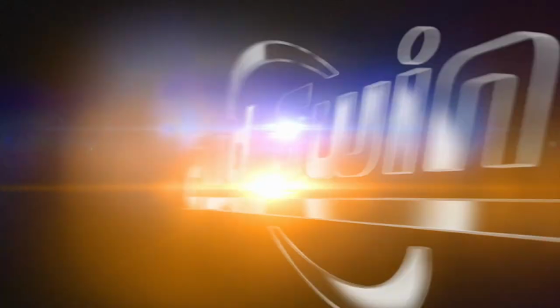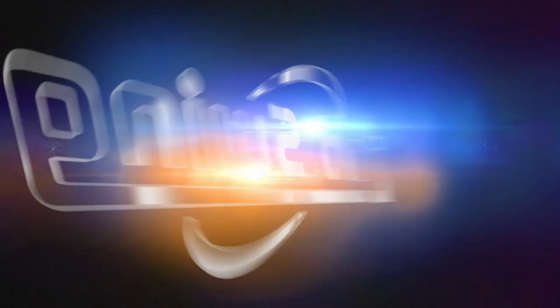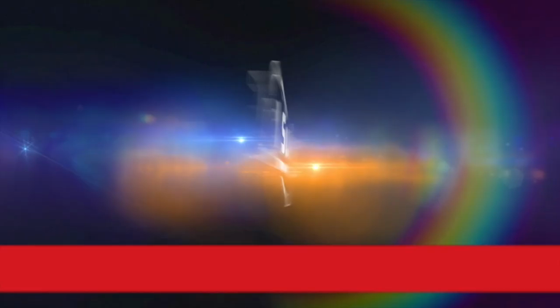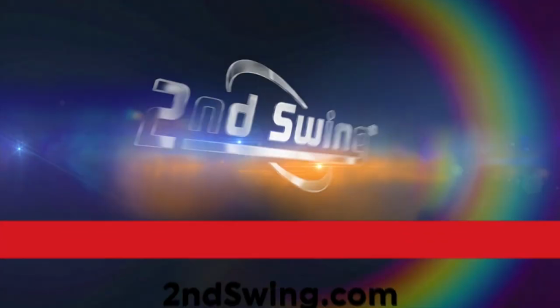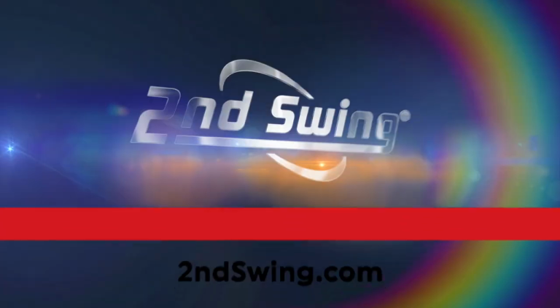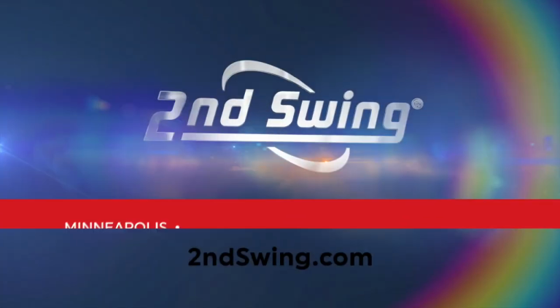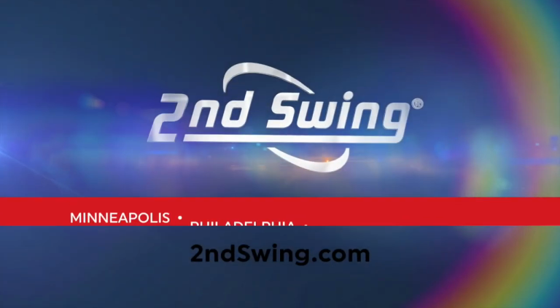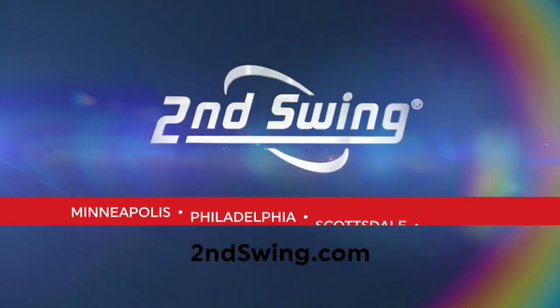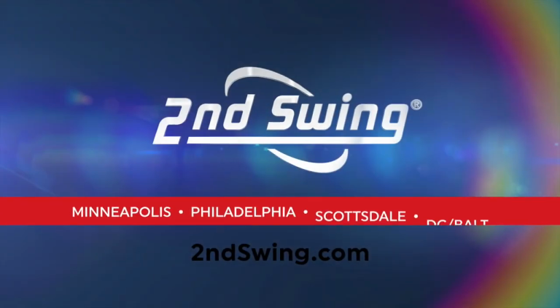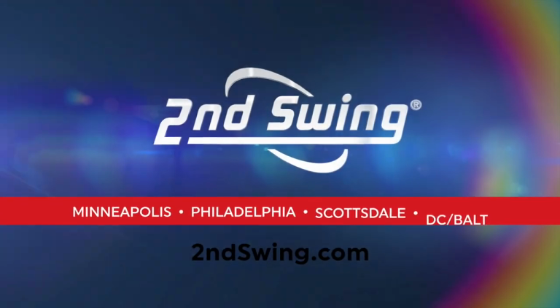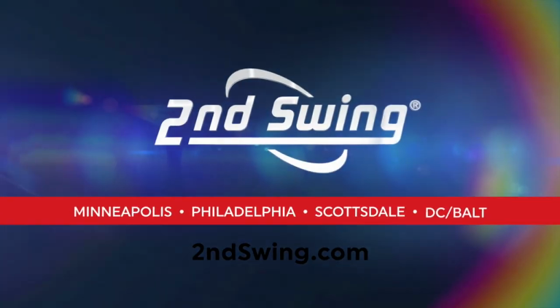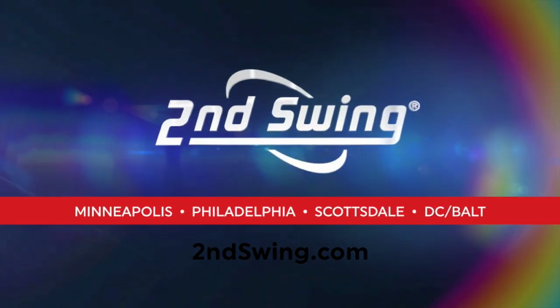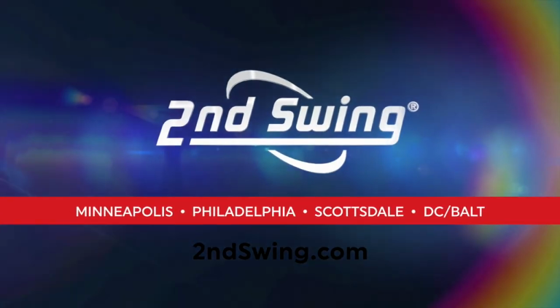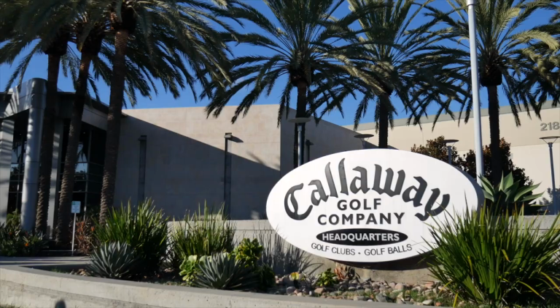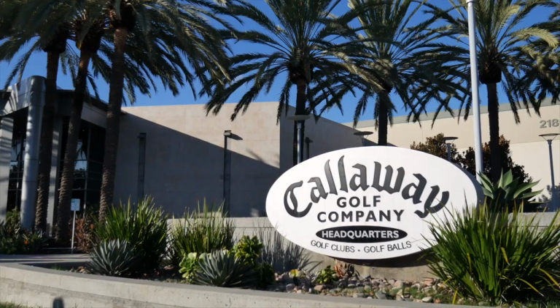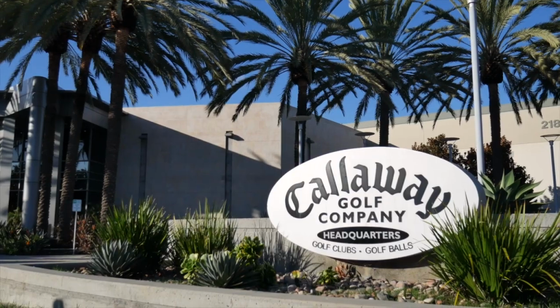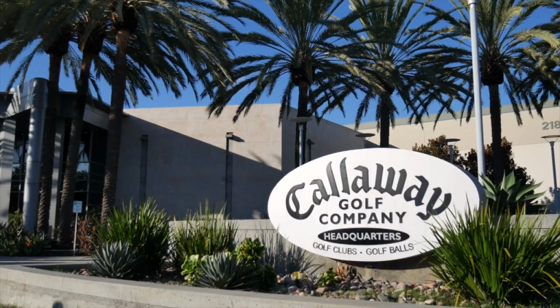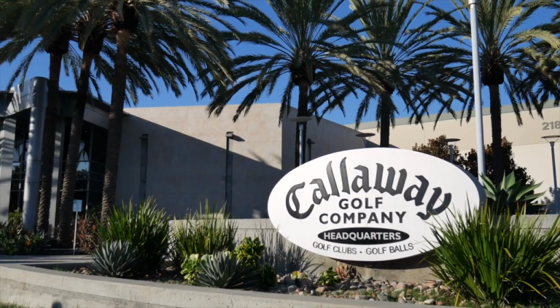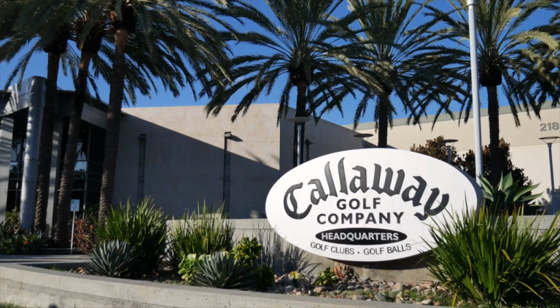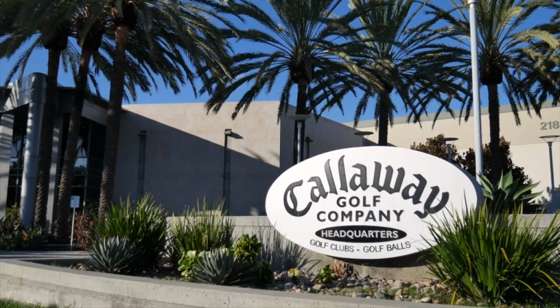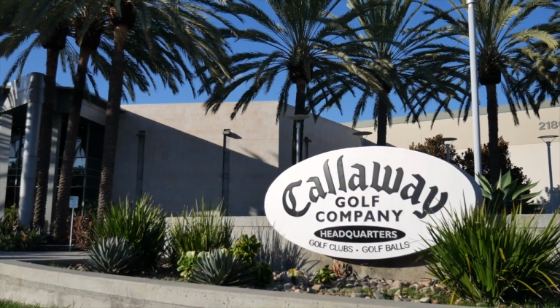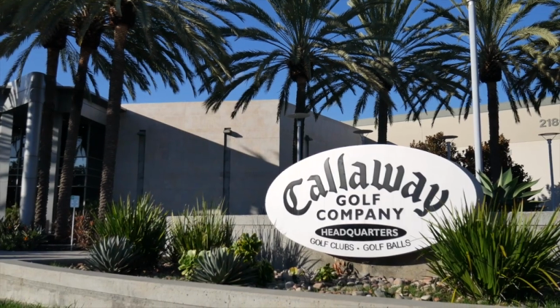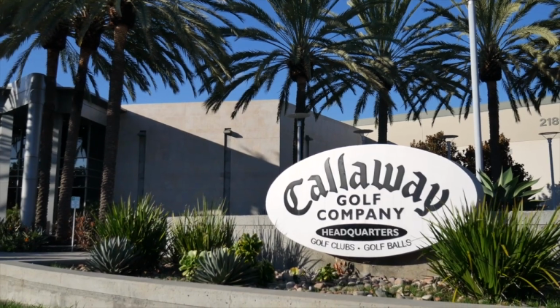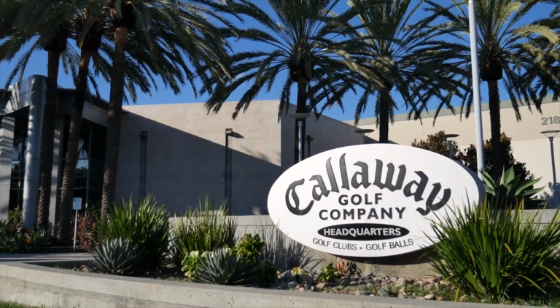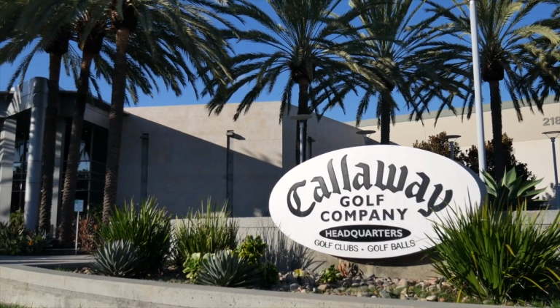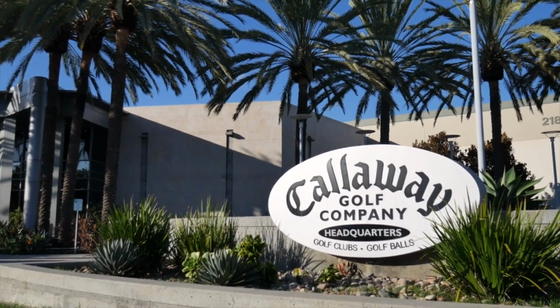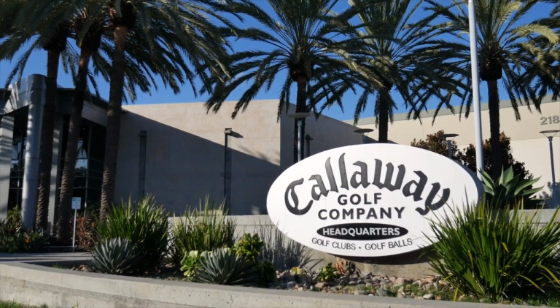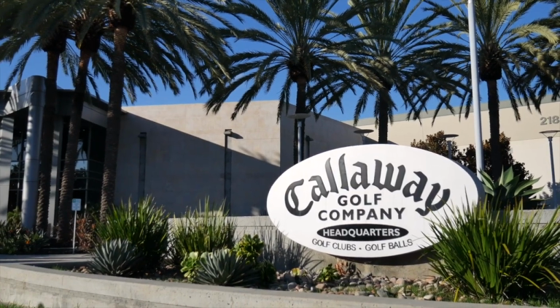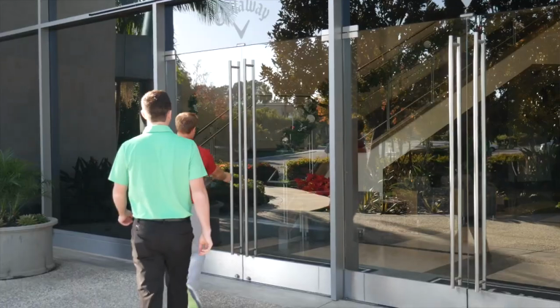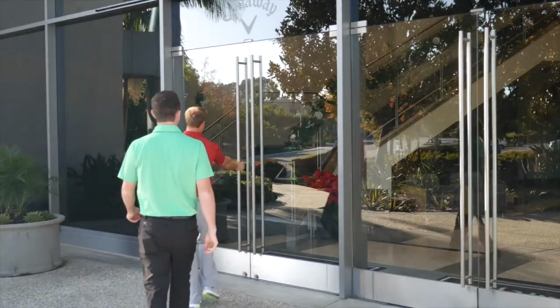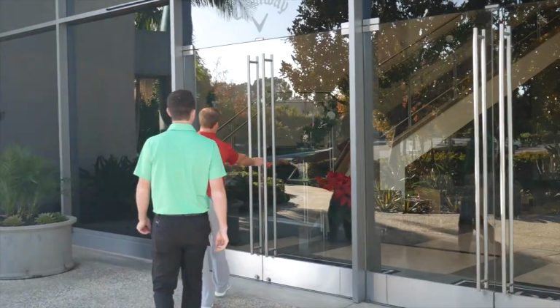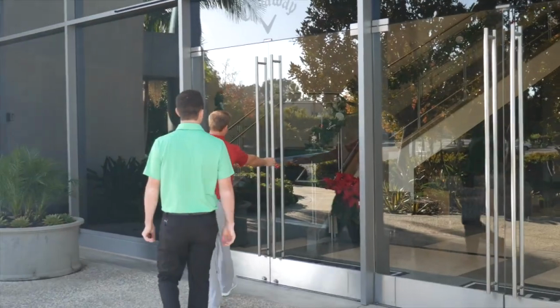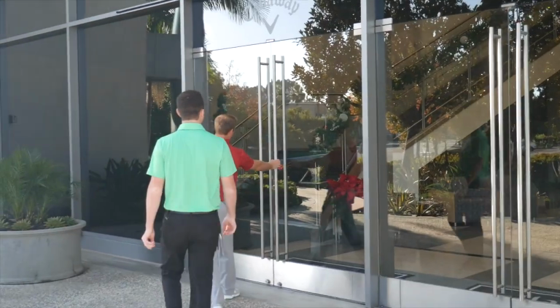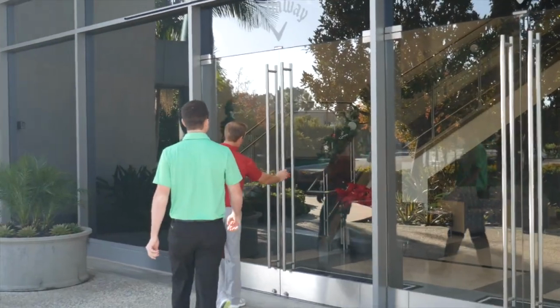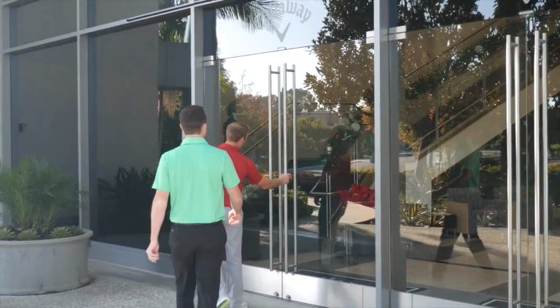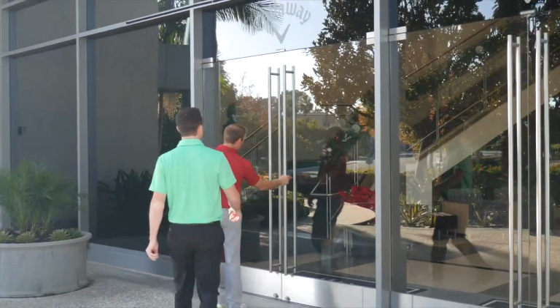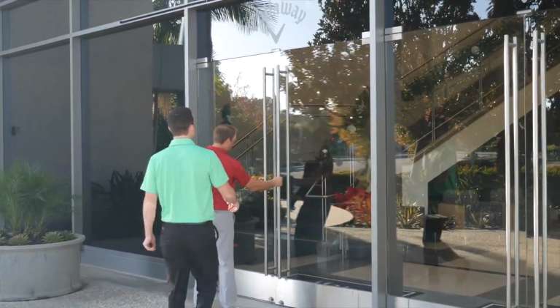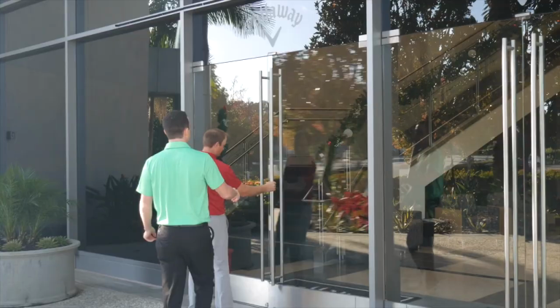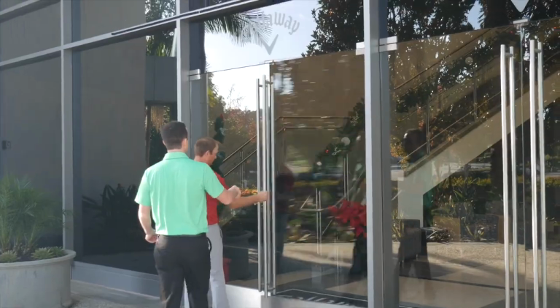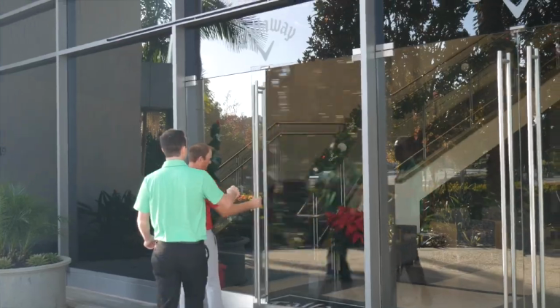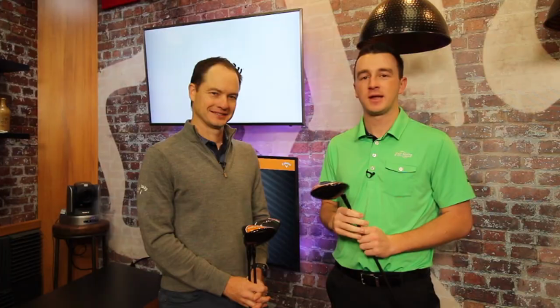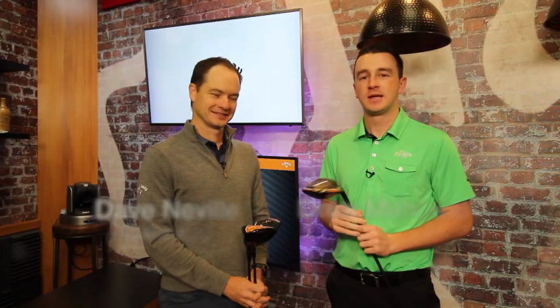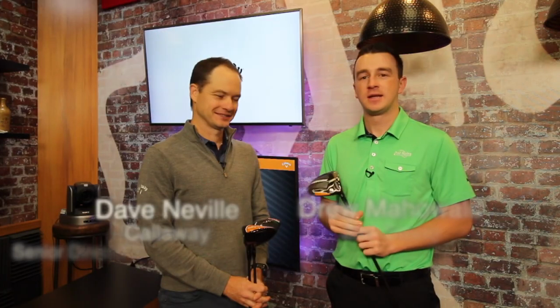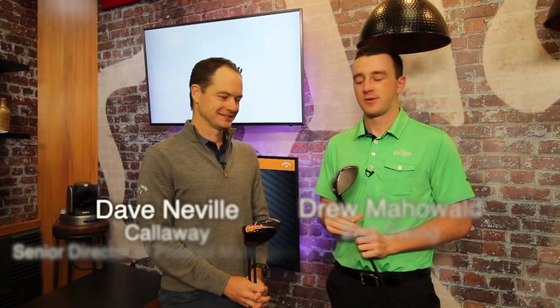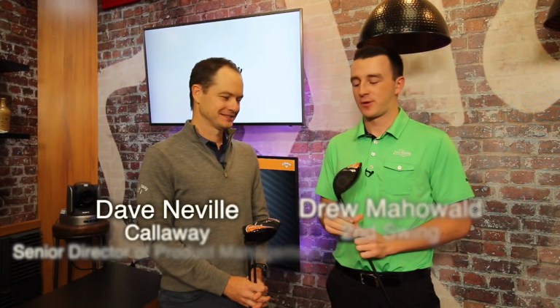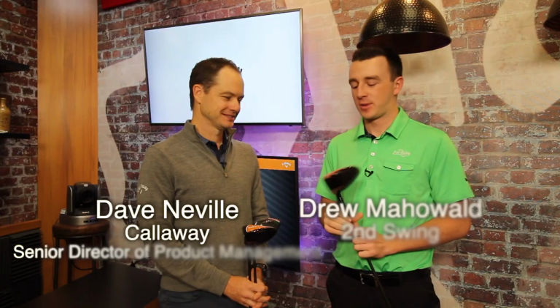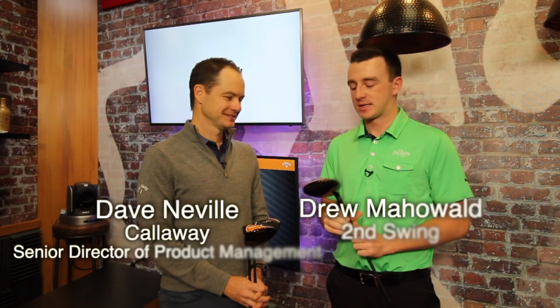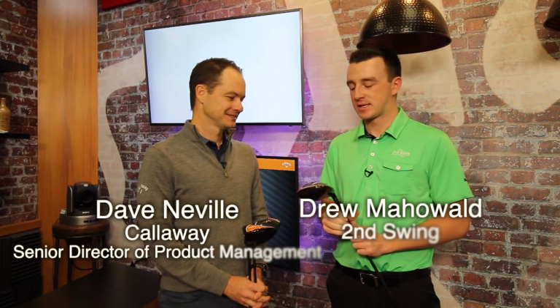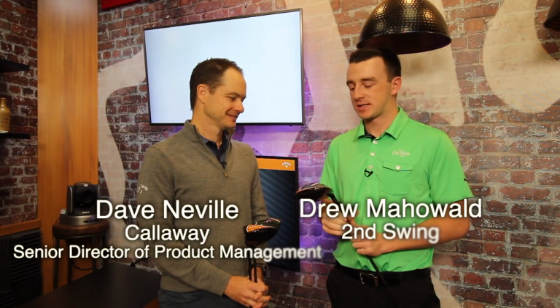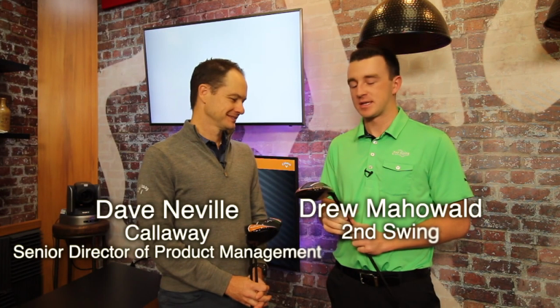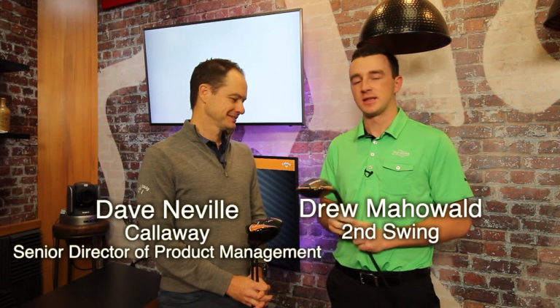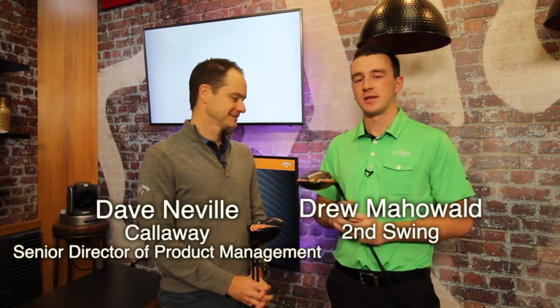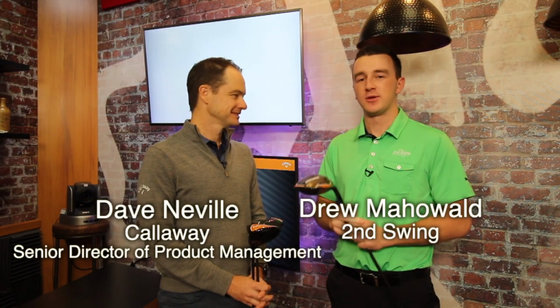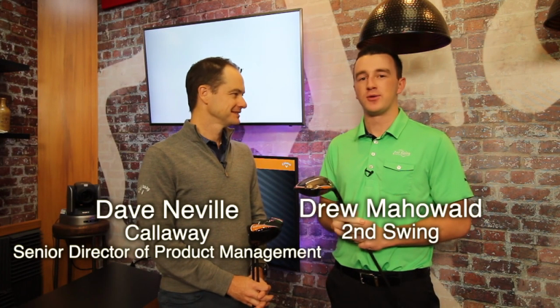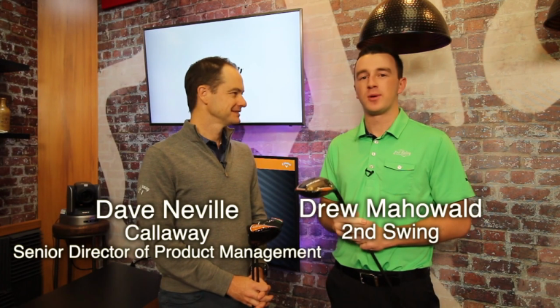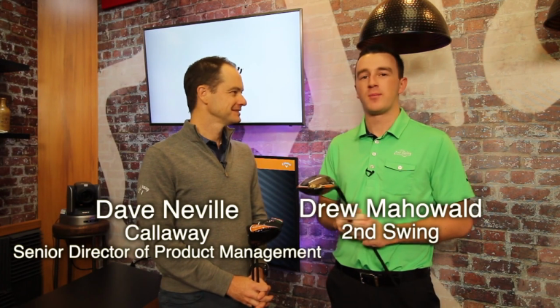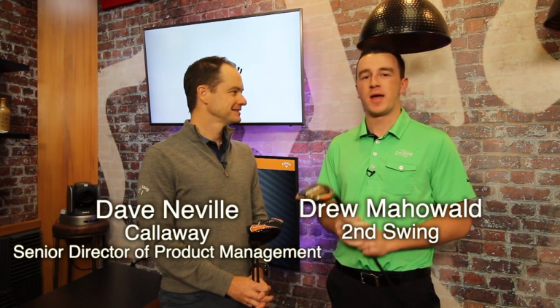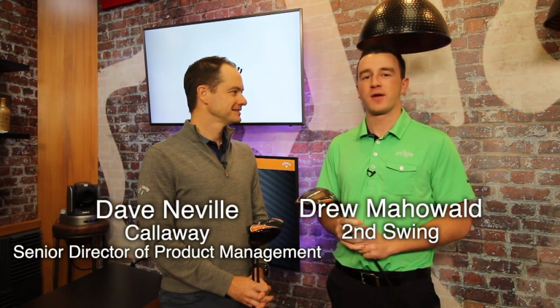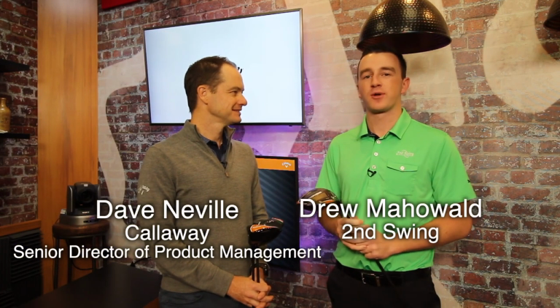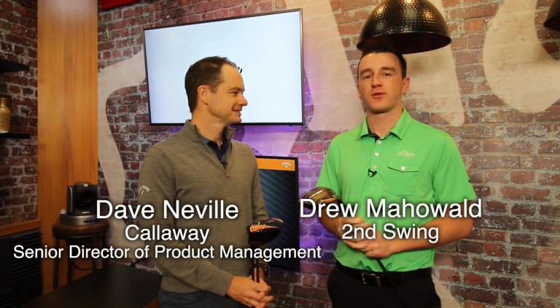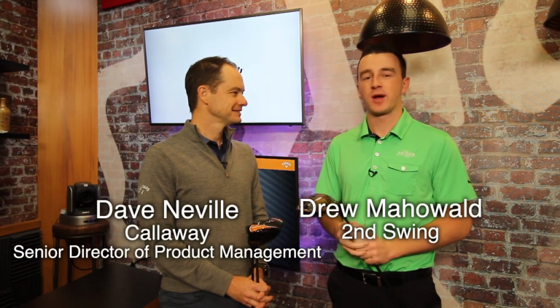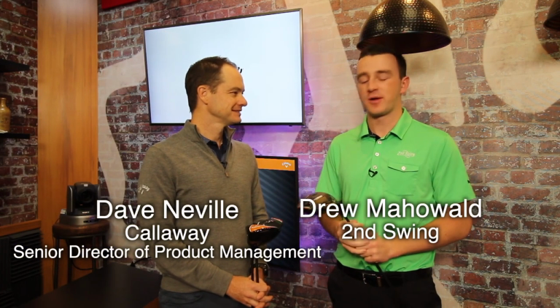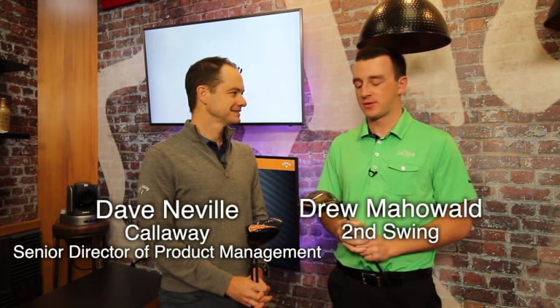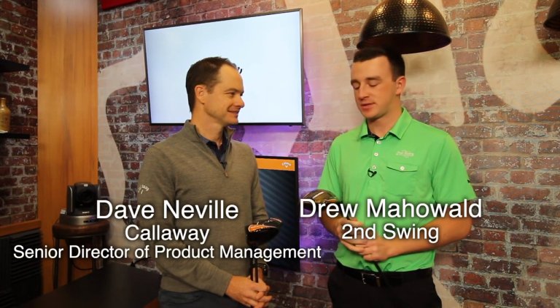Hey golfers, I'm Drew Mahol with Swing Golf. Today I'm joined by Dave Neville at Callaway. We're gonna be discussing the new Maverick Drivers.